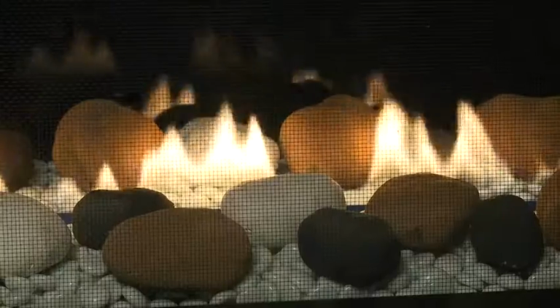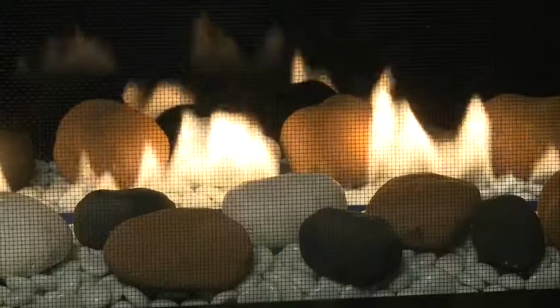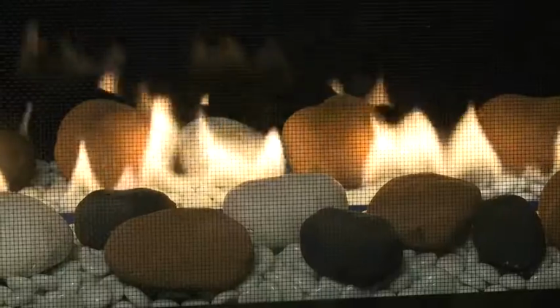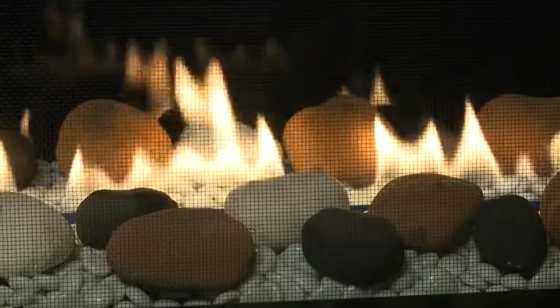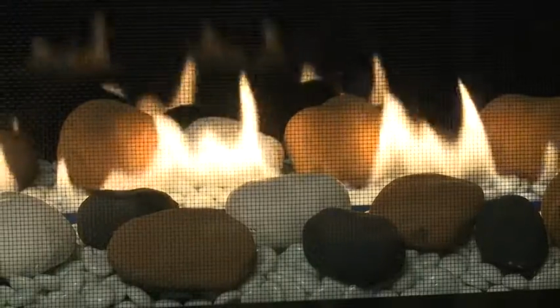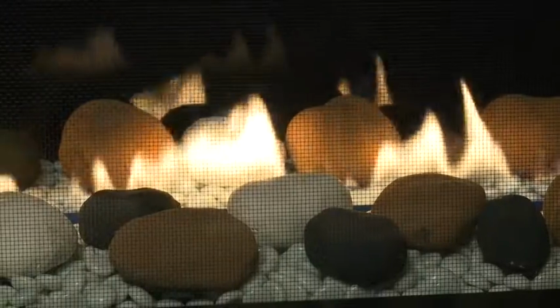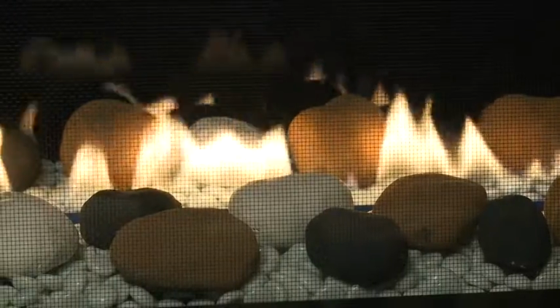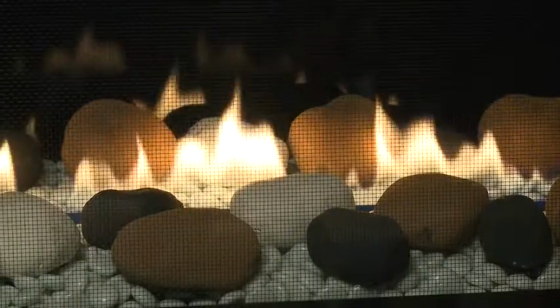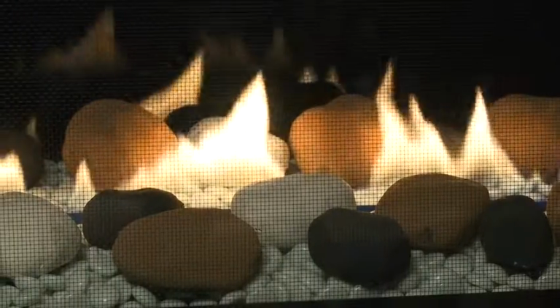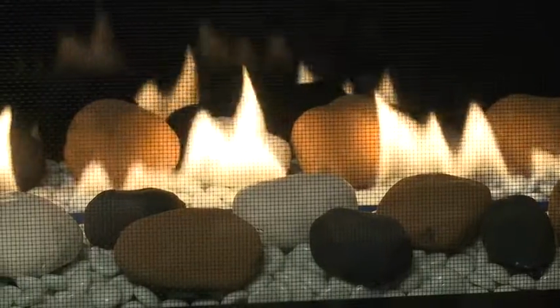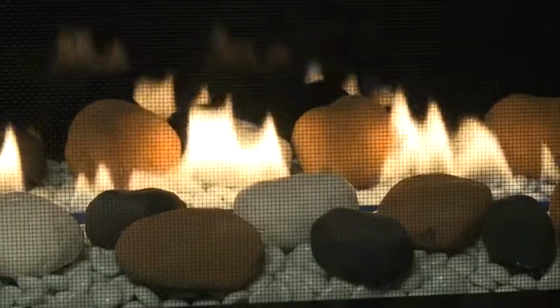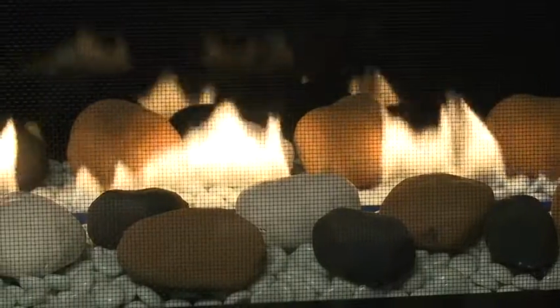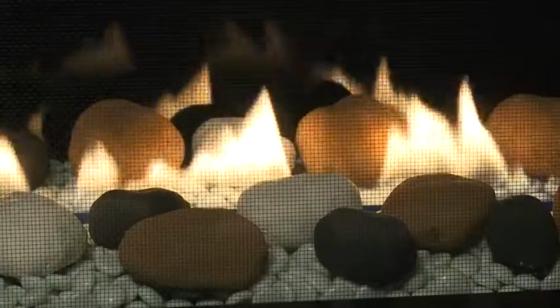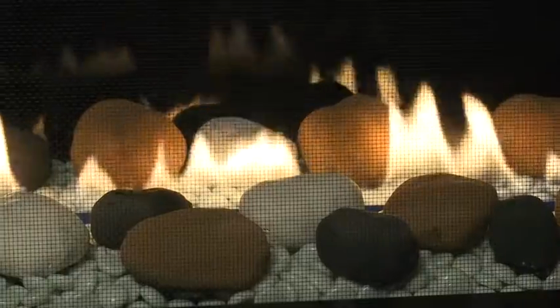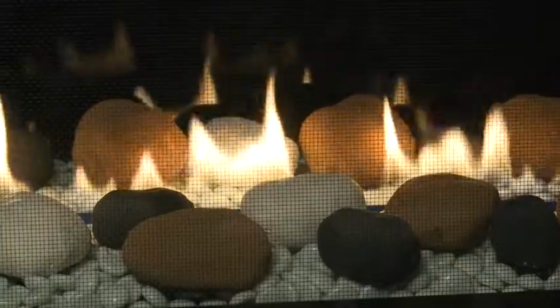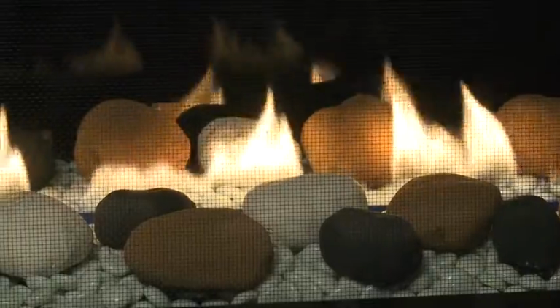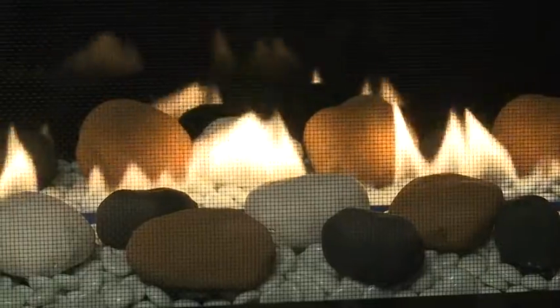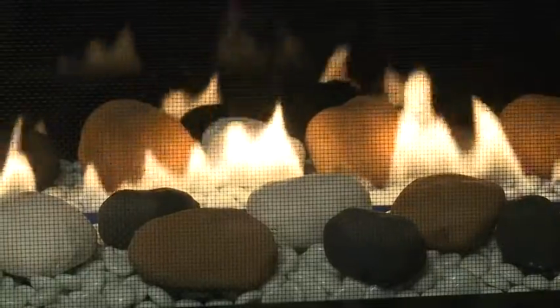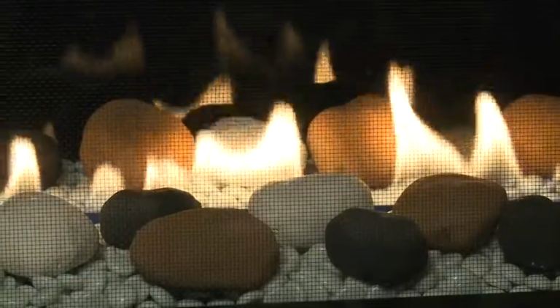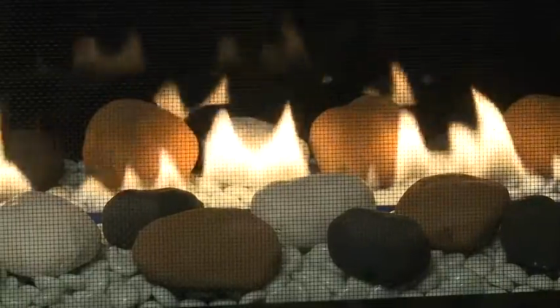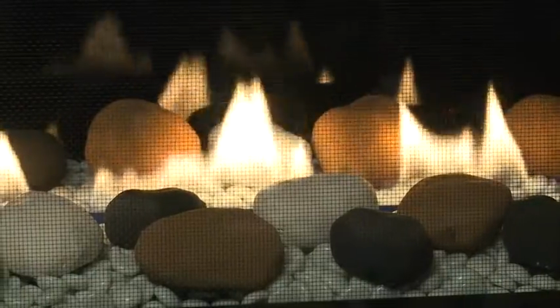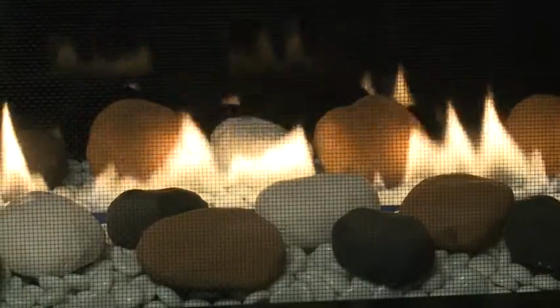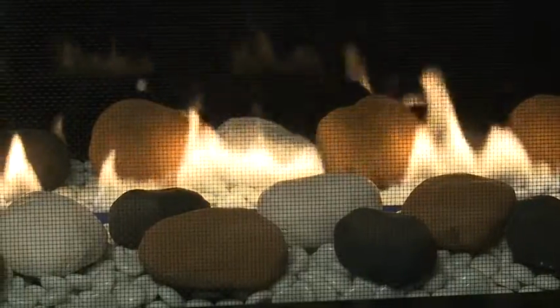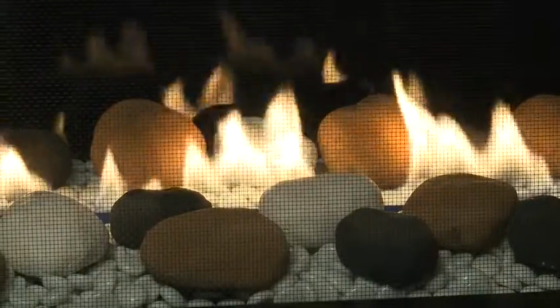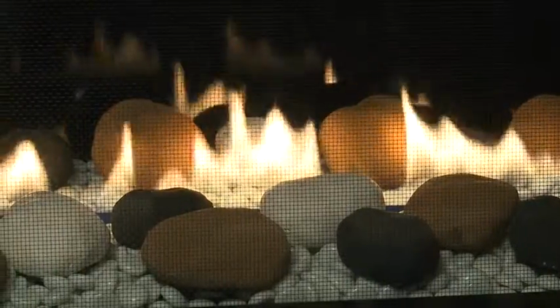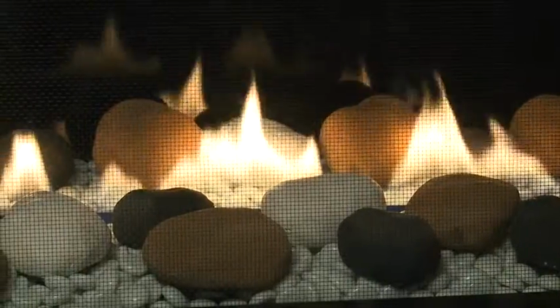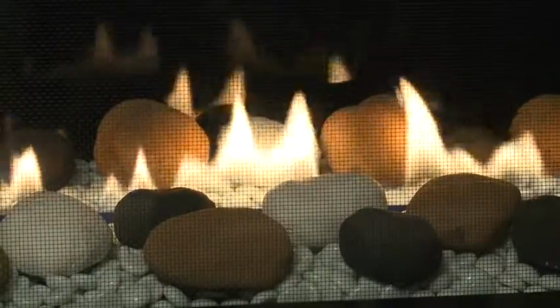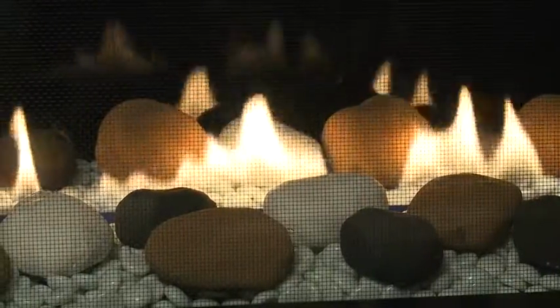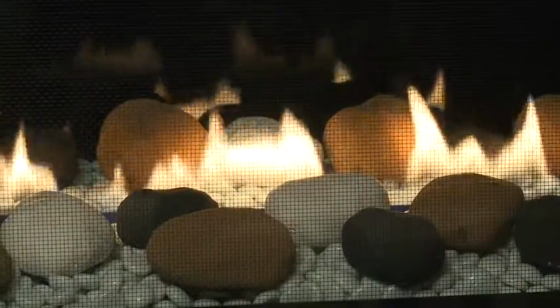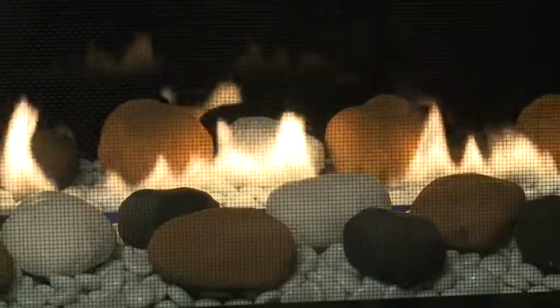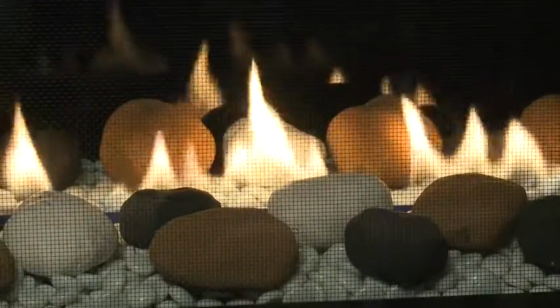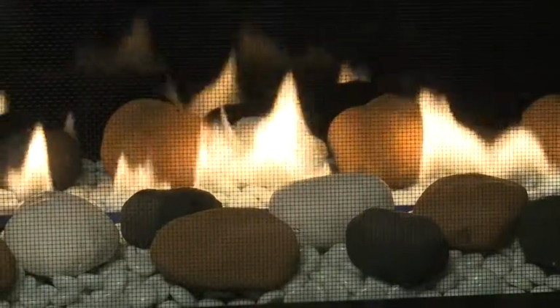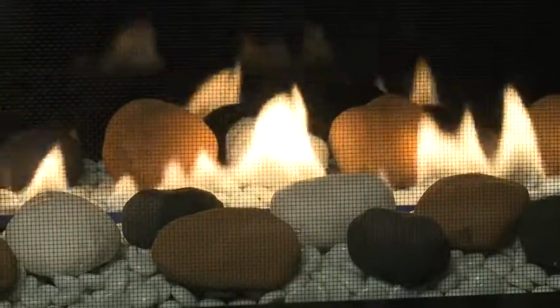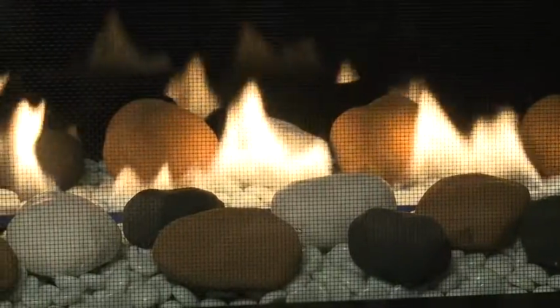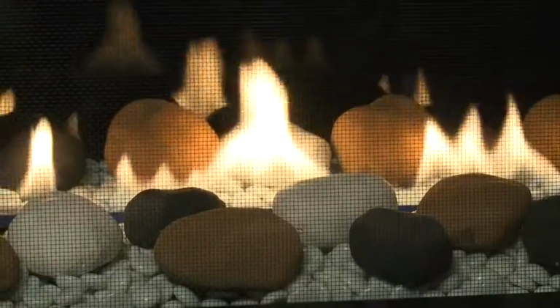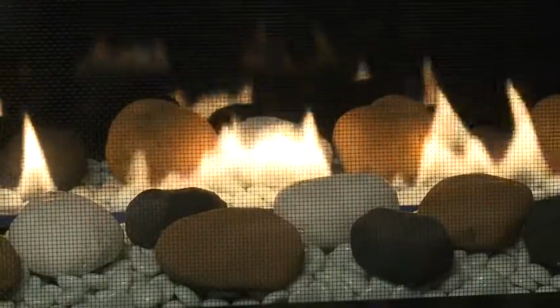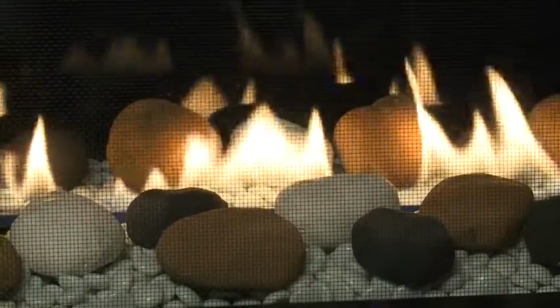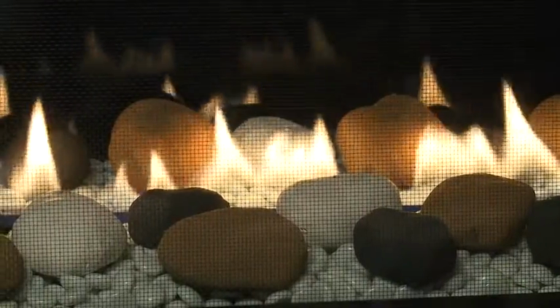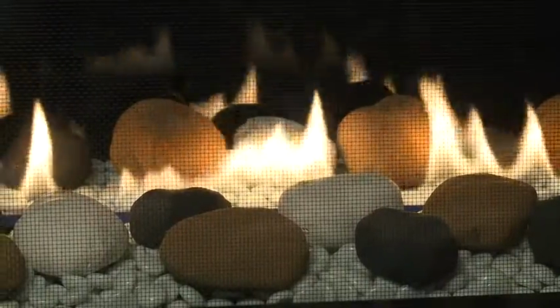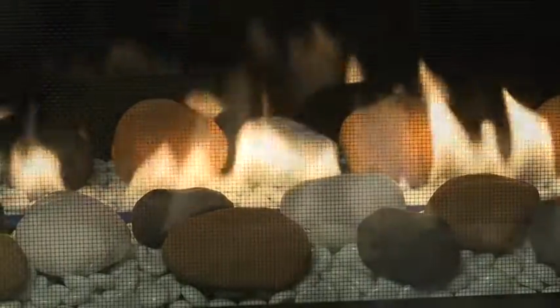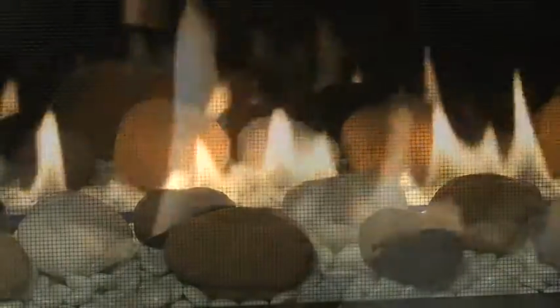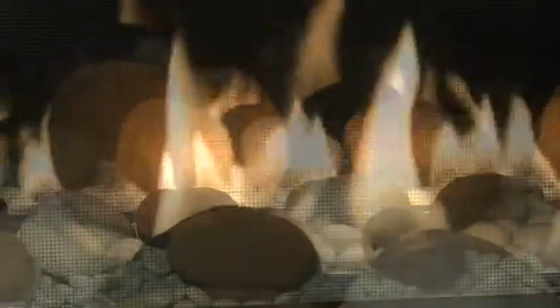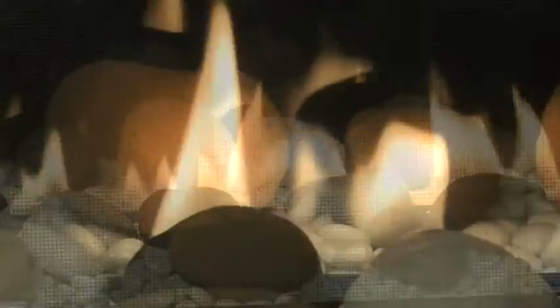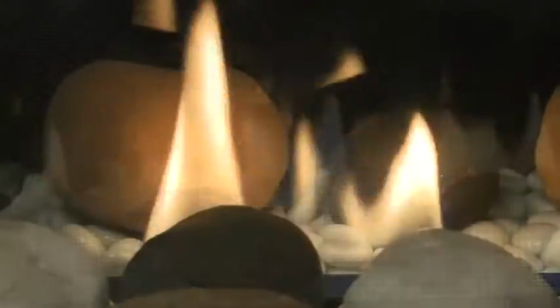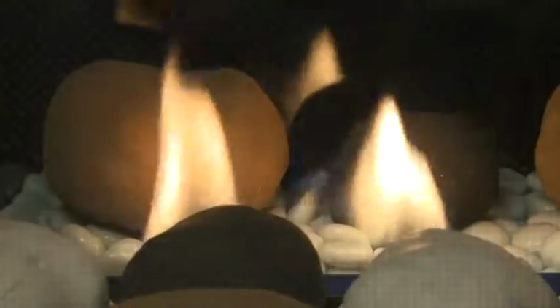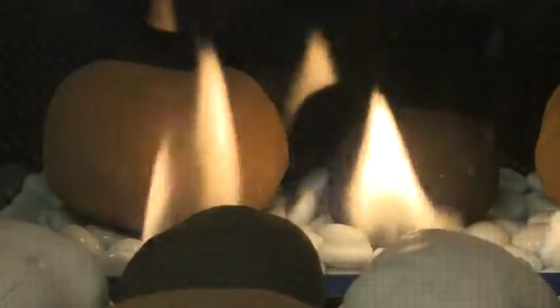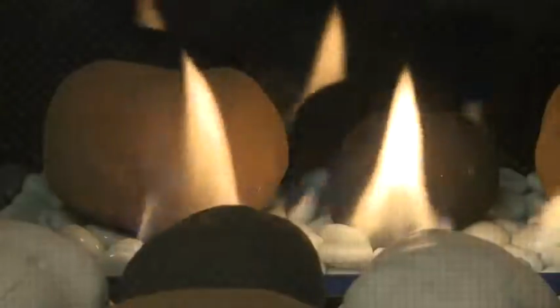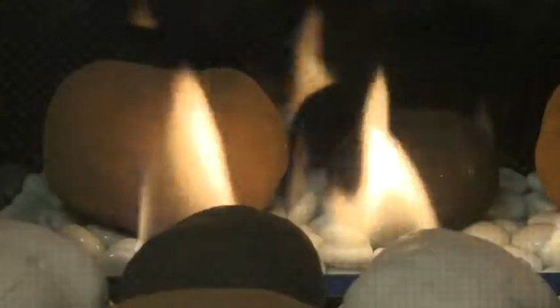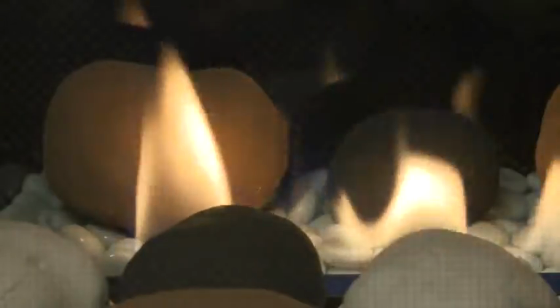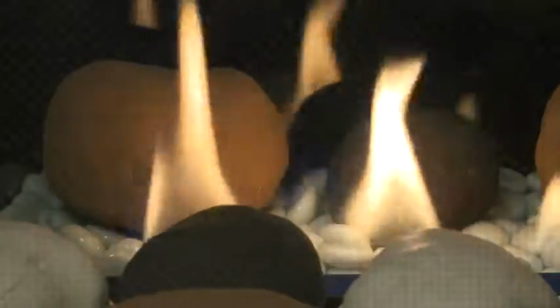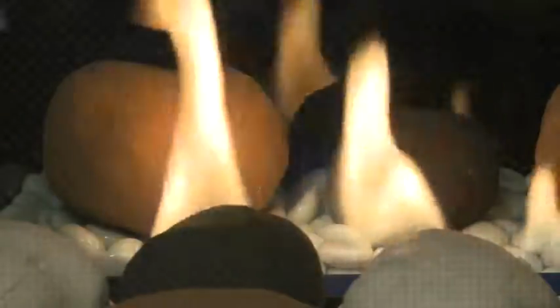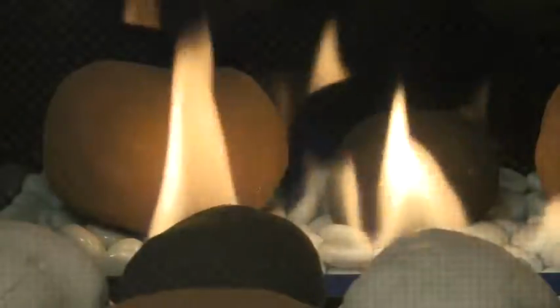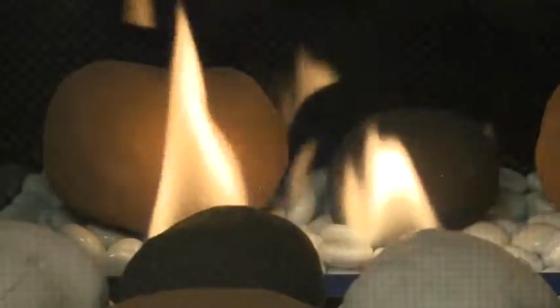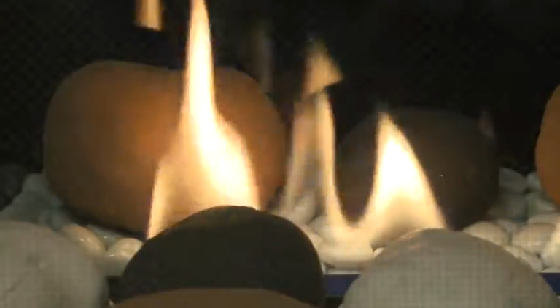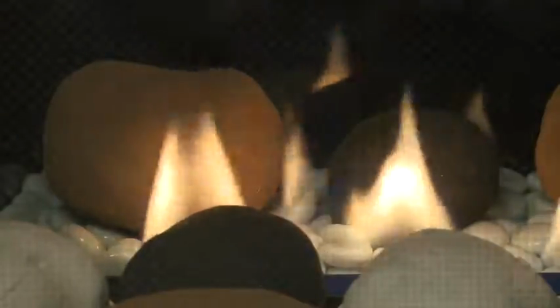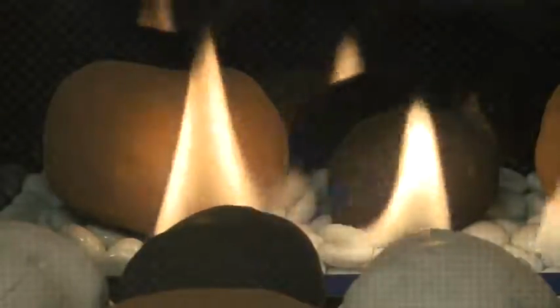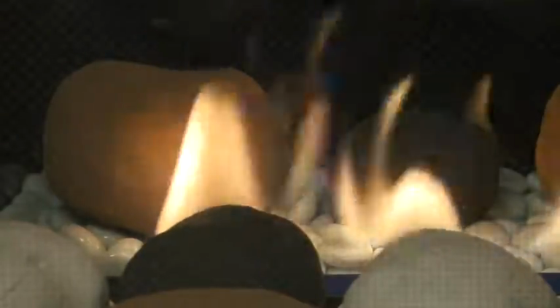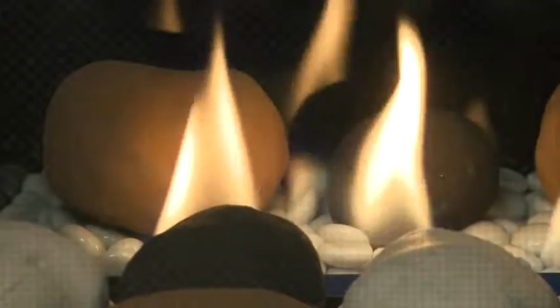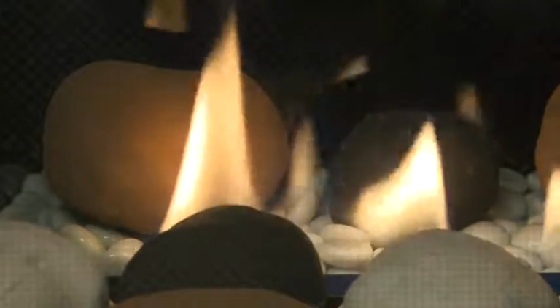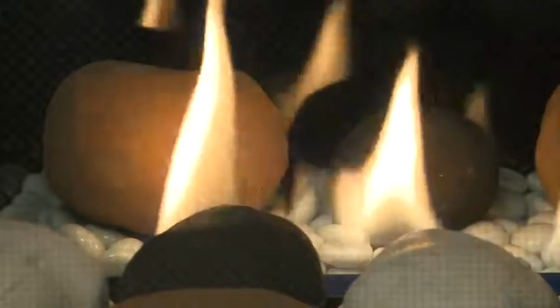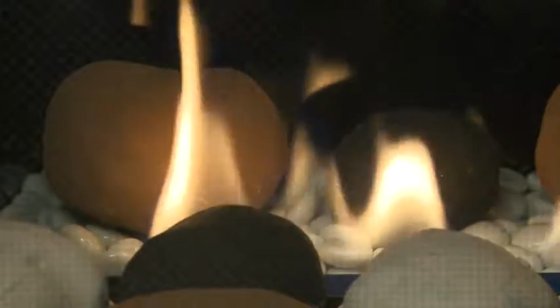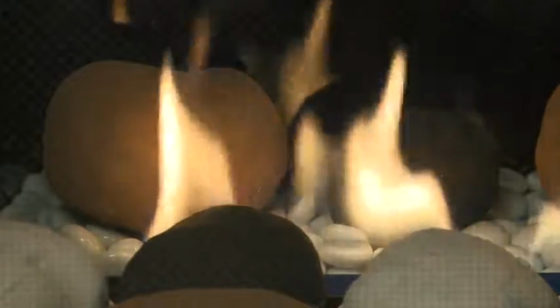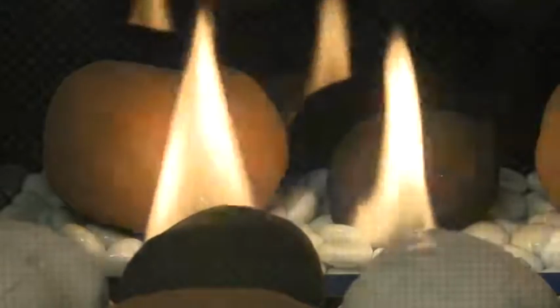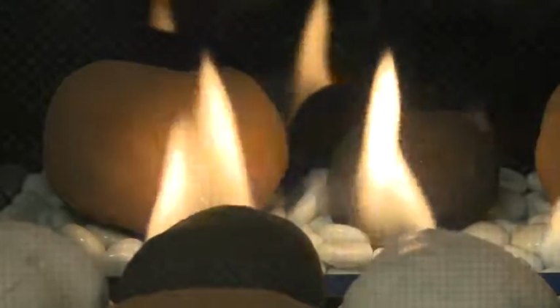Direct vent performance keeps the fire safely burning while removing 100% of combustion exhaust outside the home.